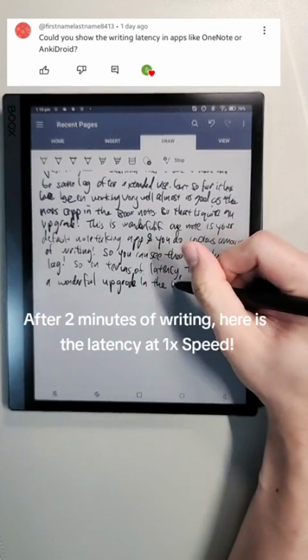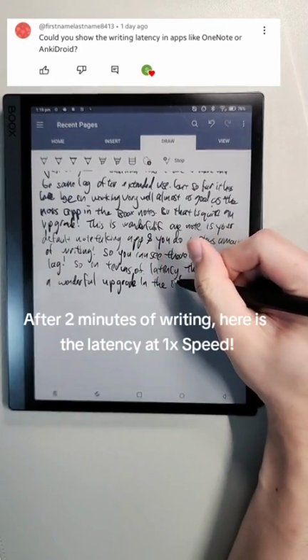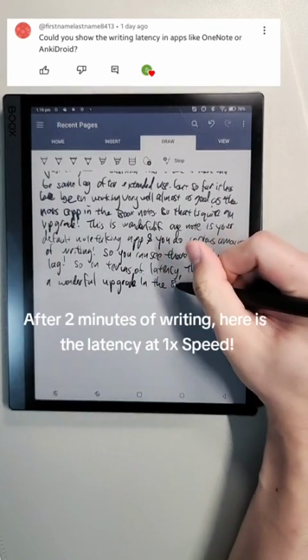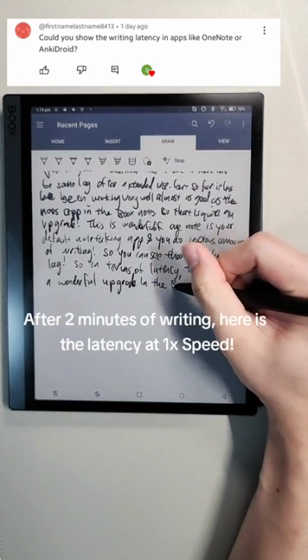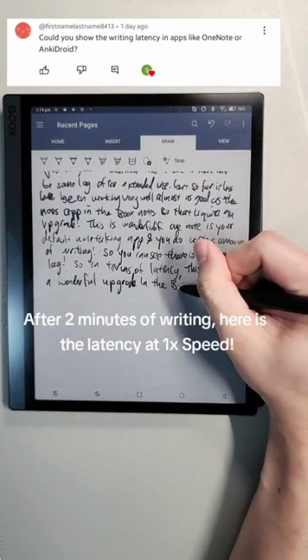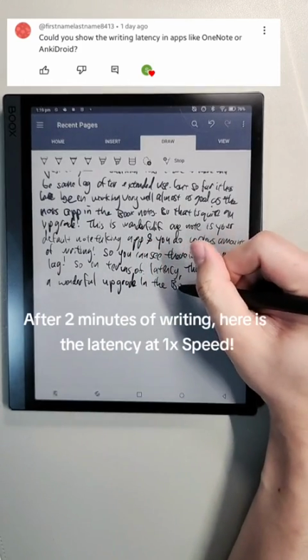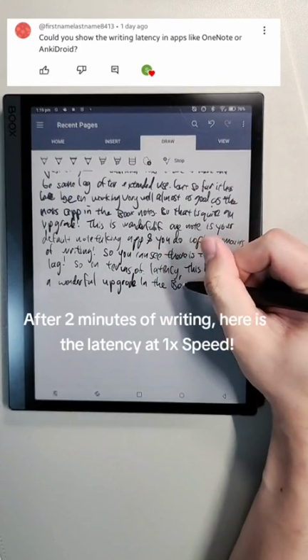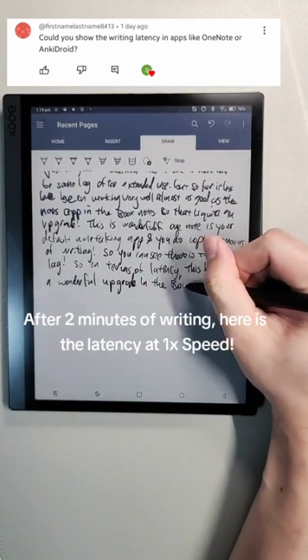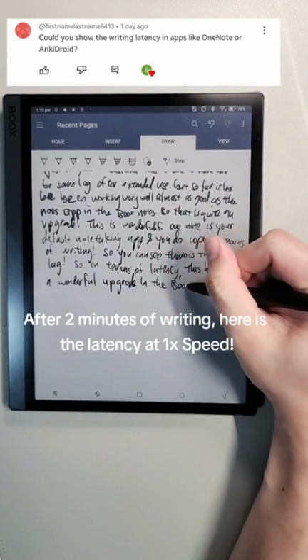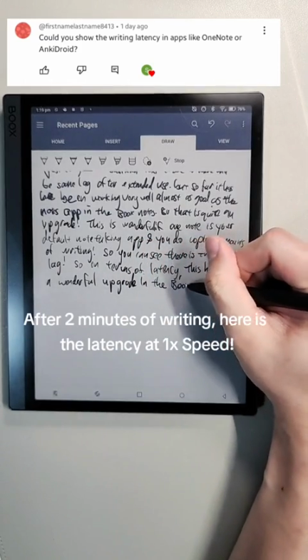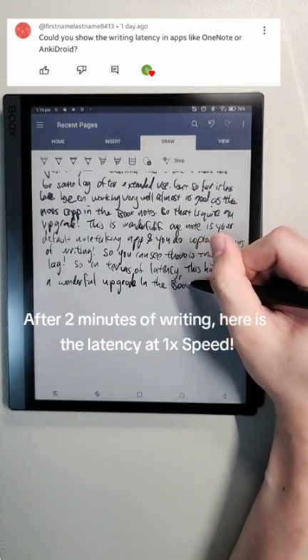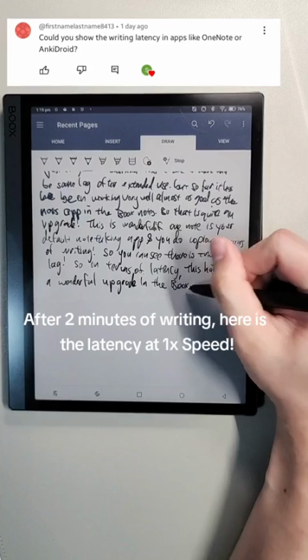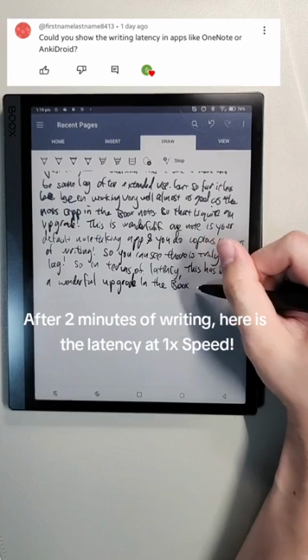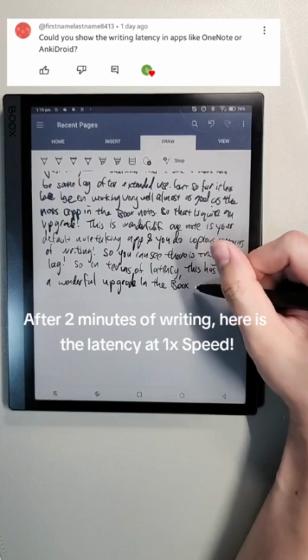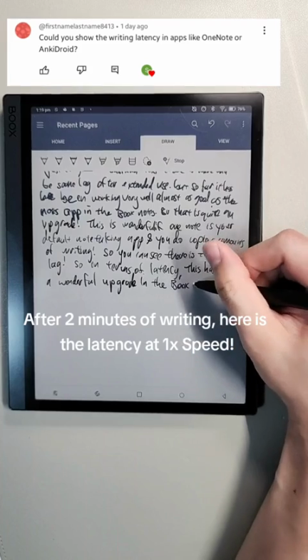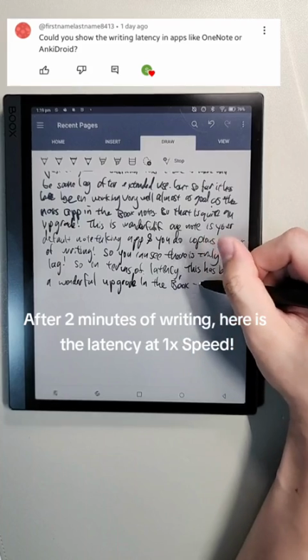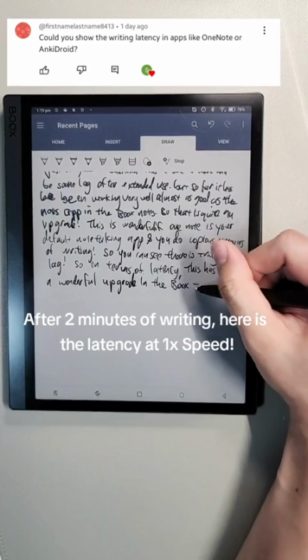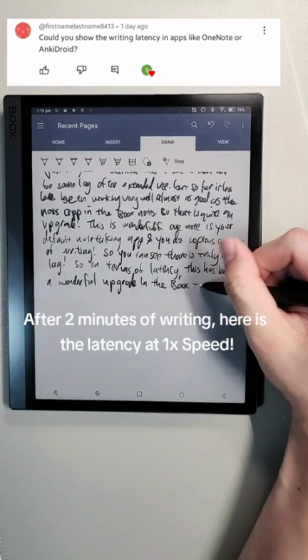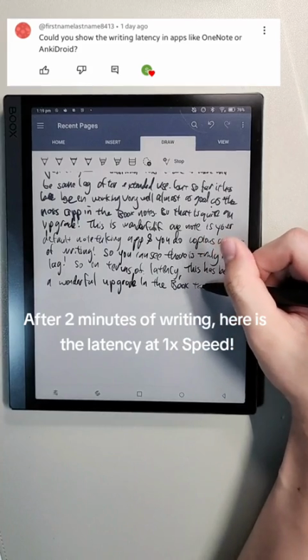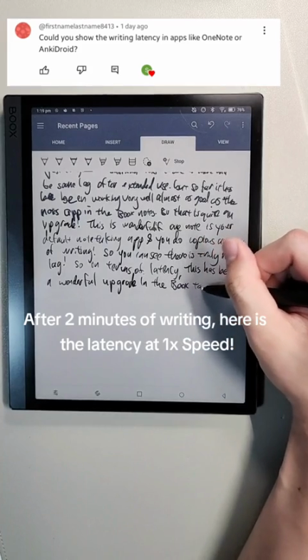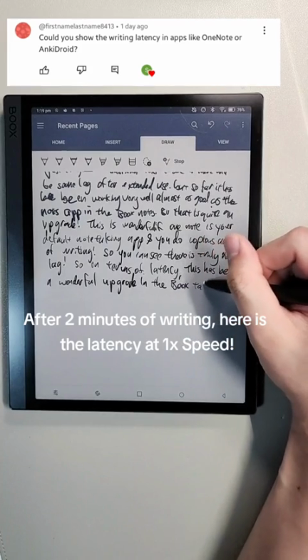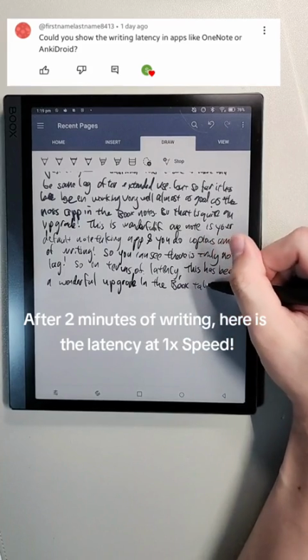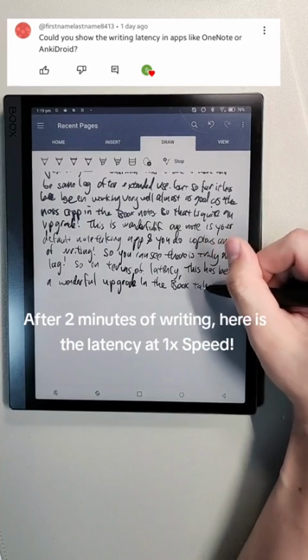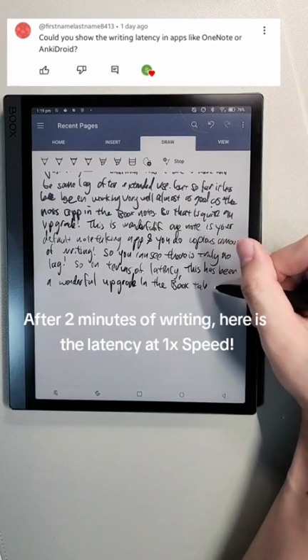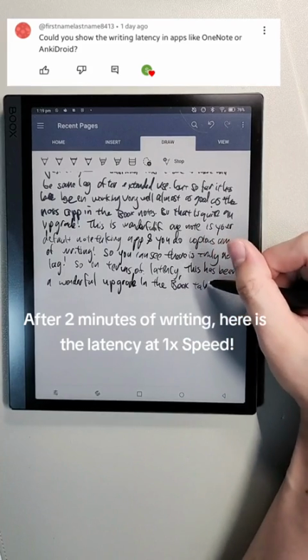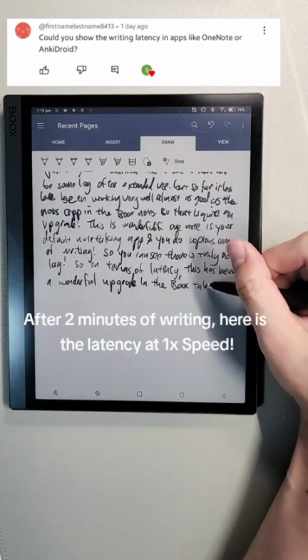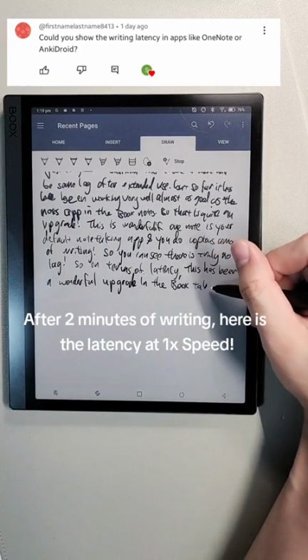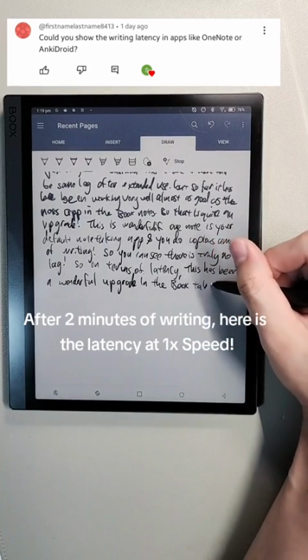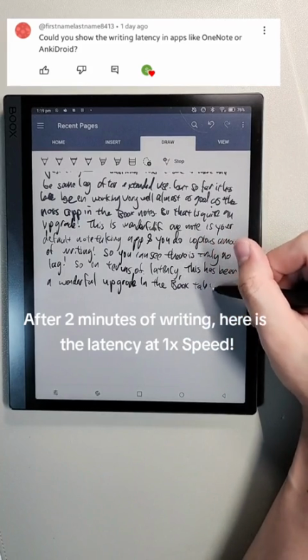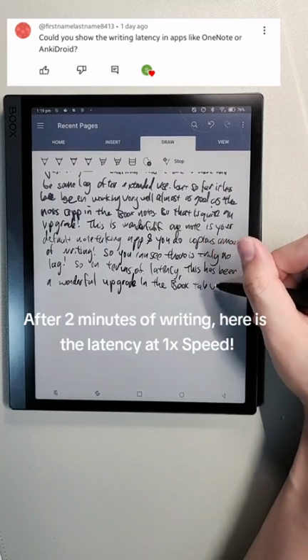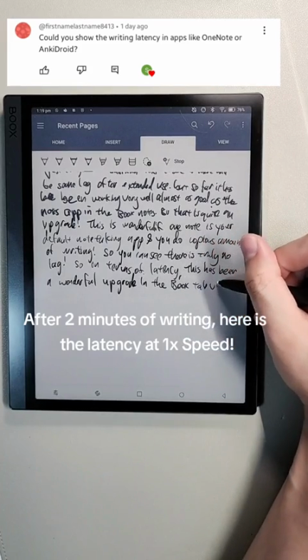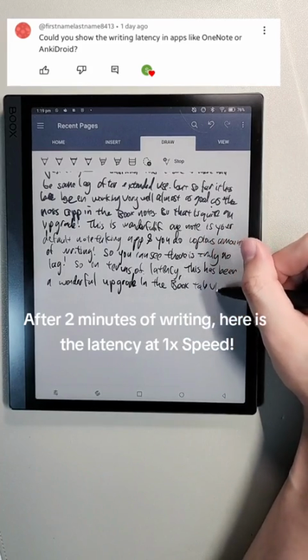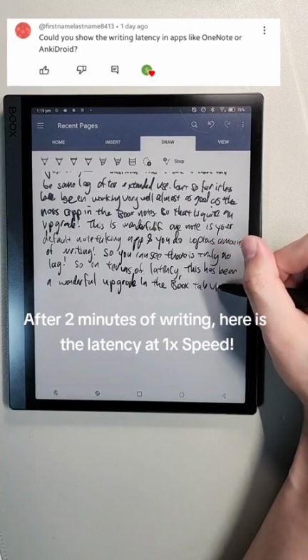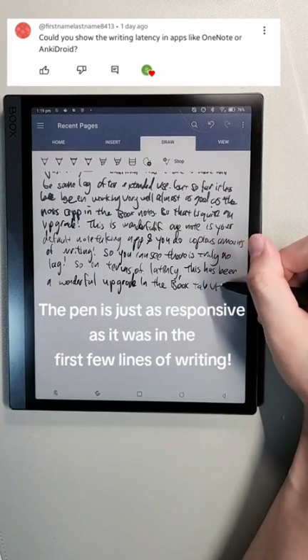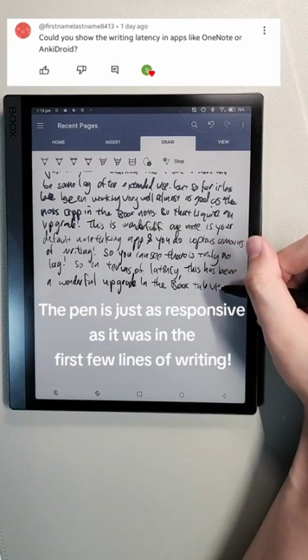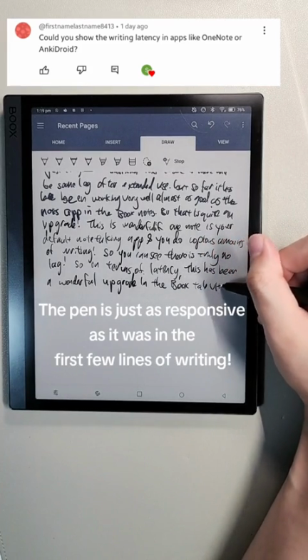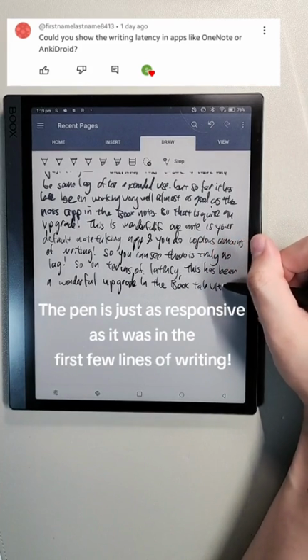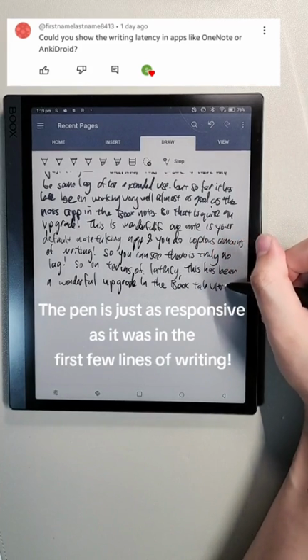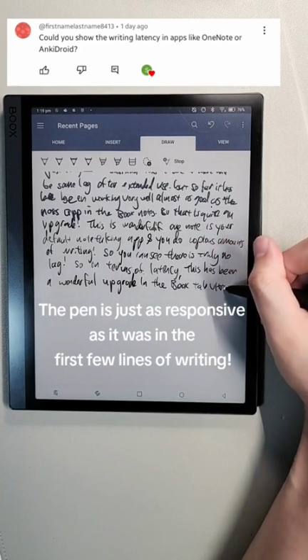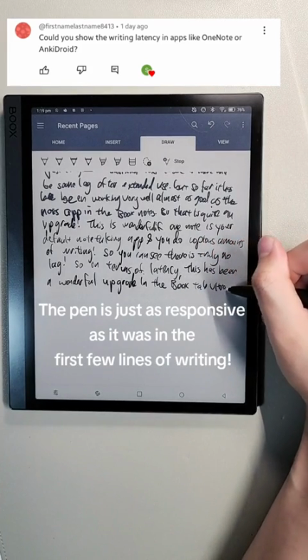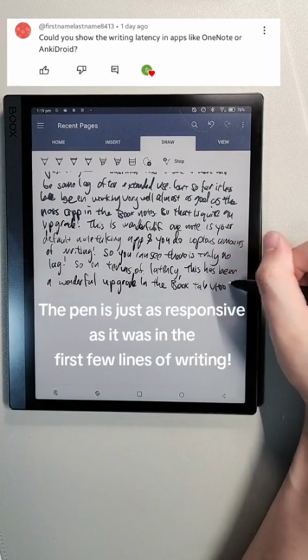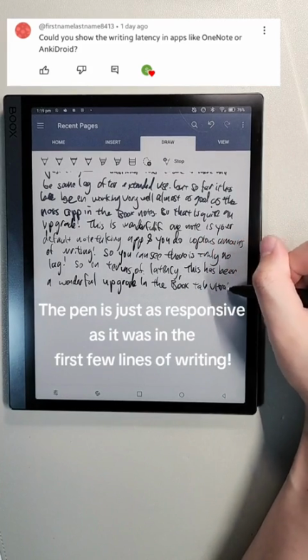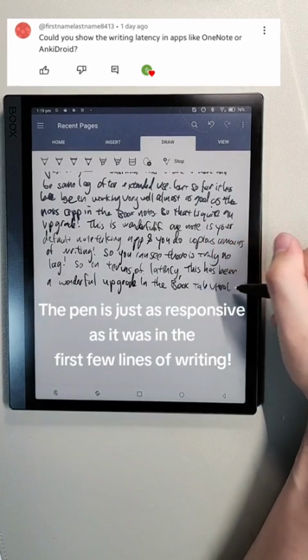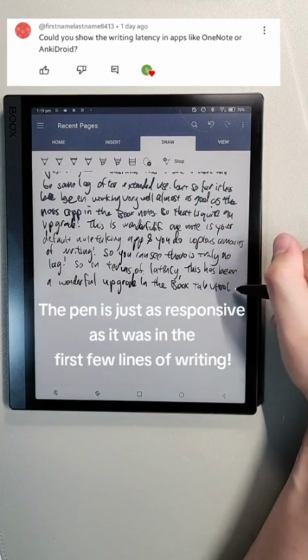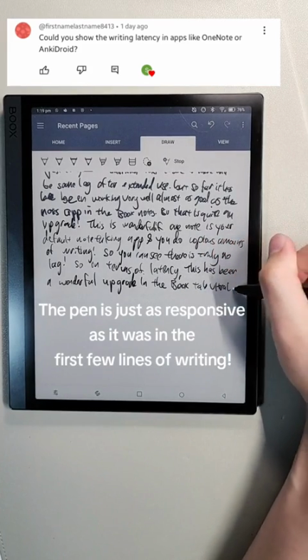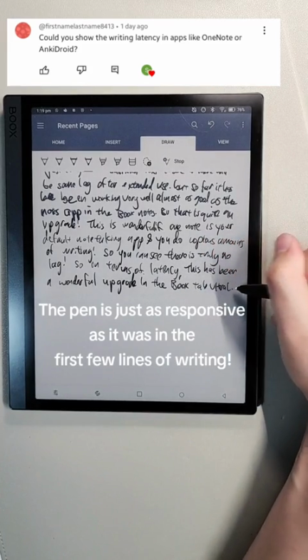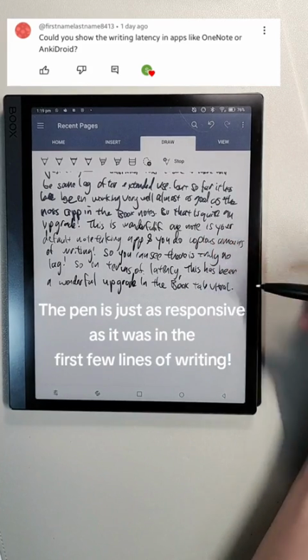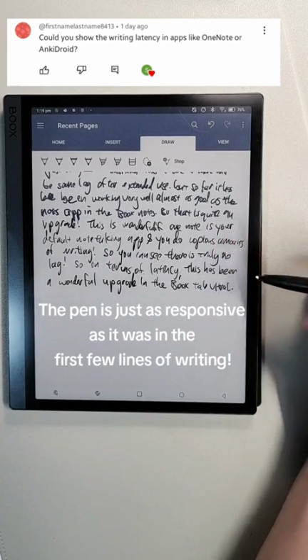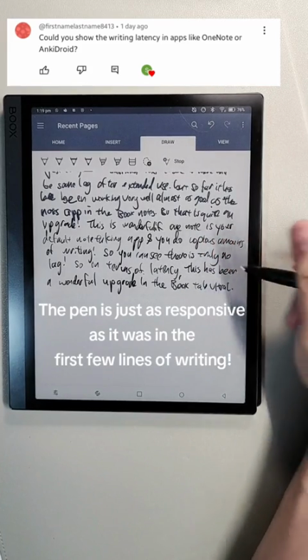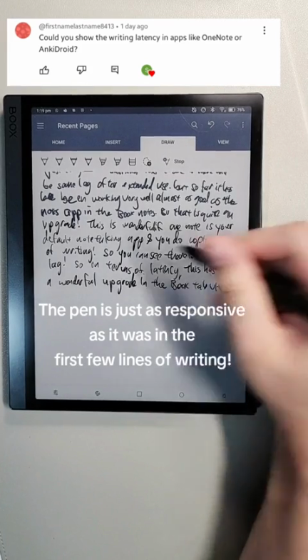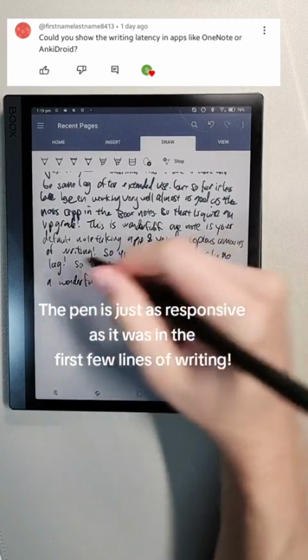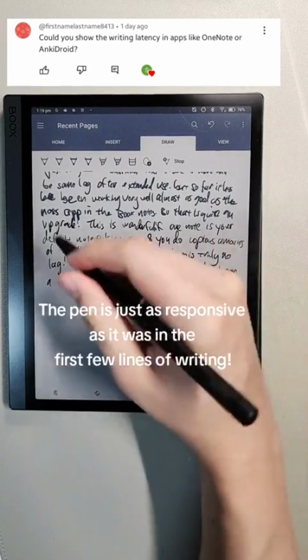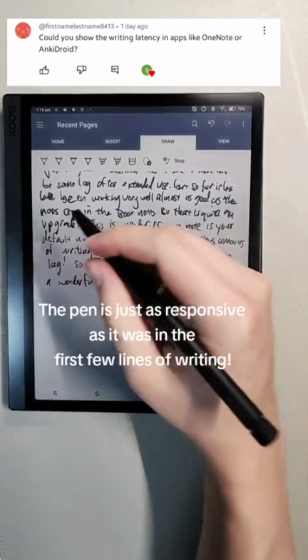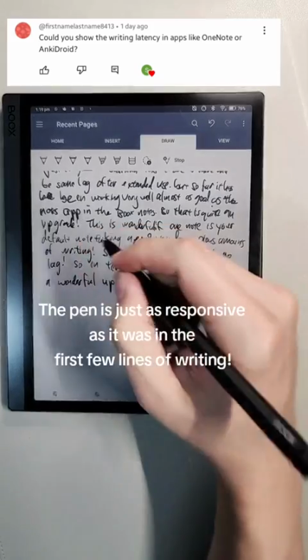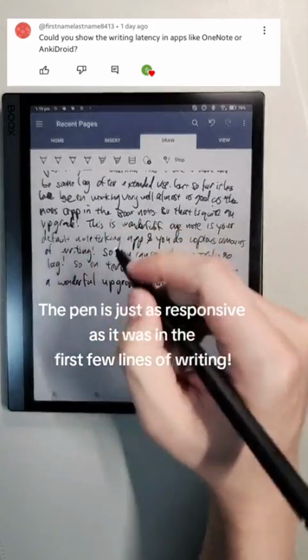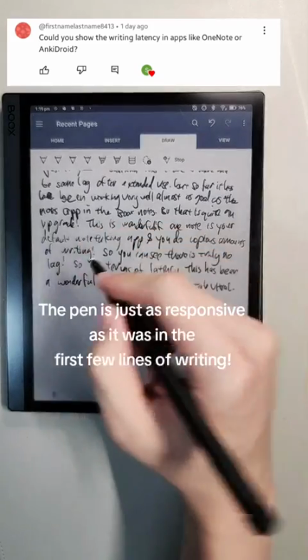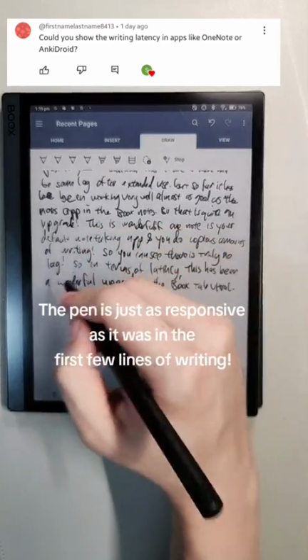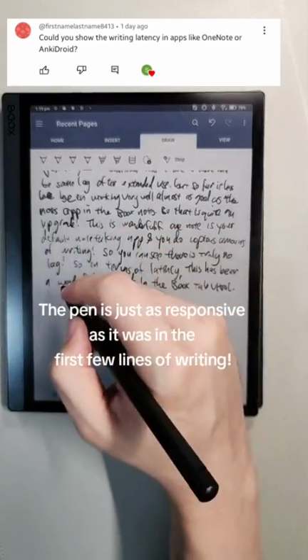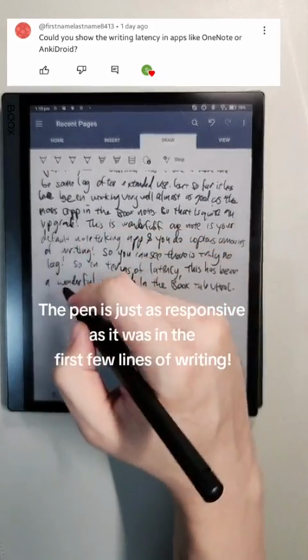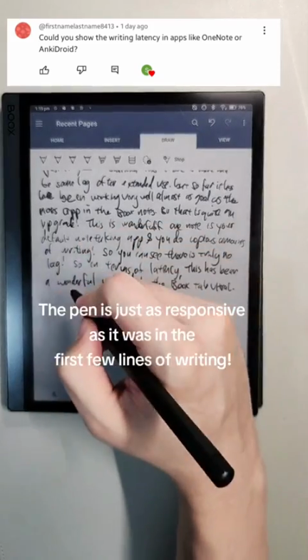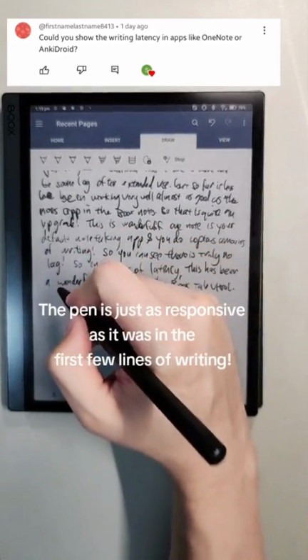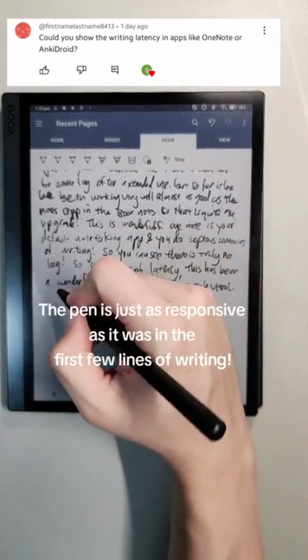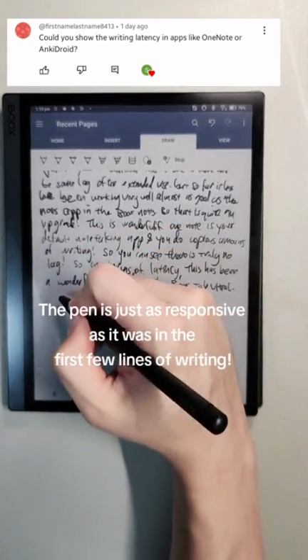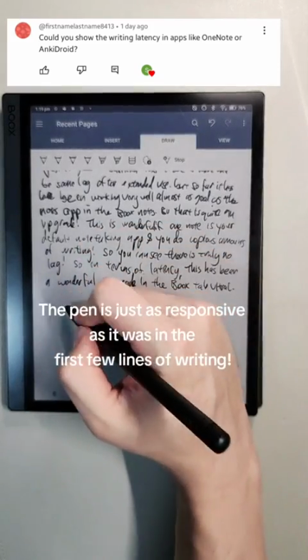After 2 minutes of writing, here is the latency at 1x speed. The pen is just as responsive as it was in the first few lines of writing.